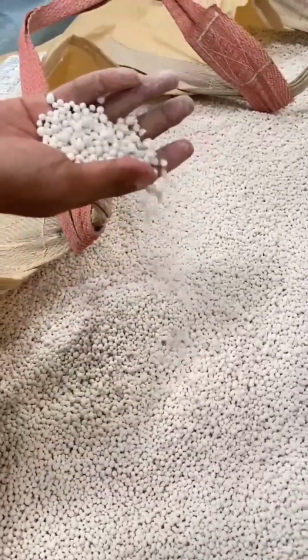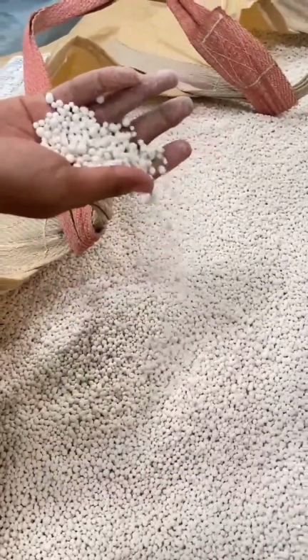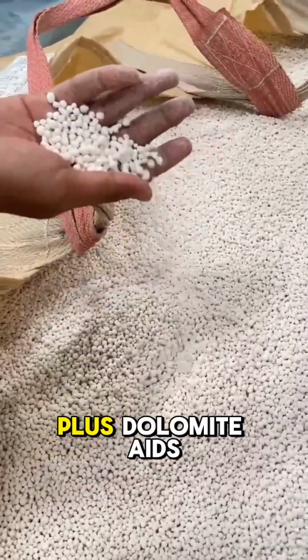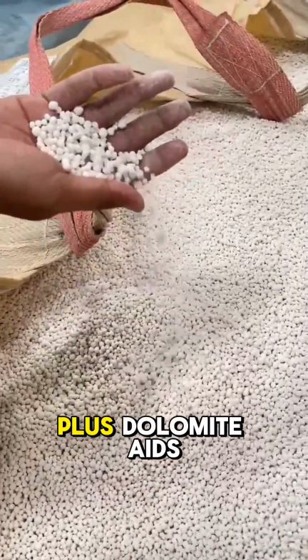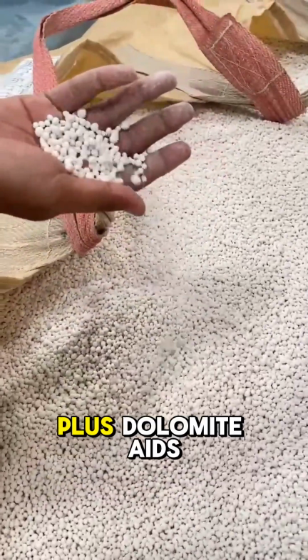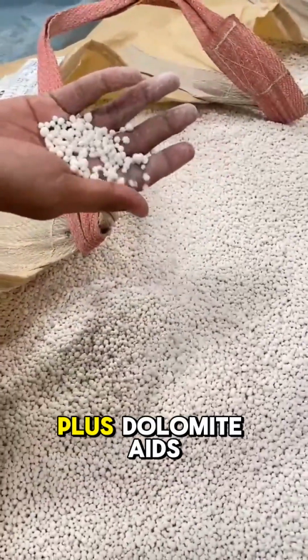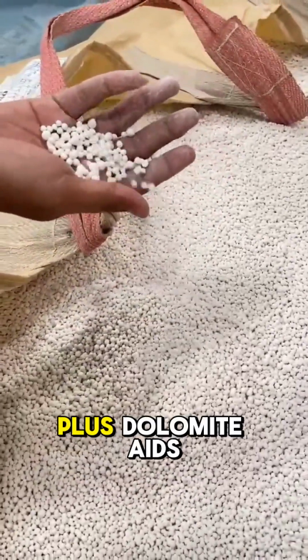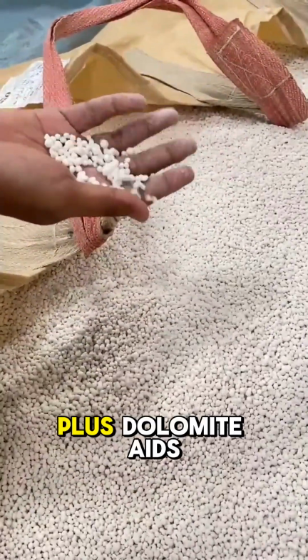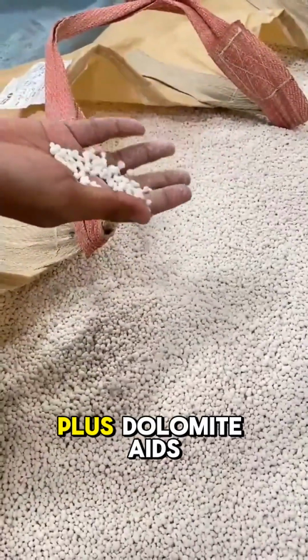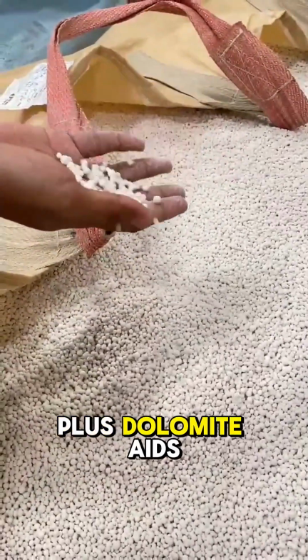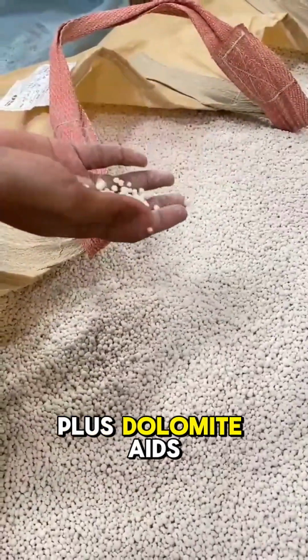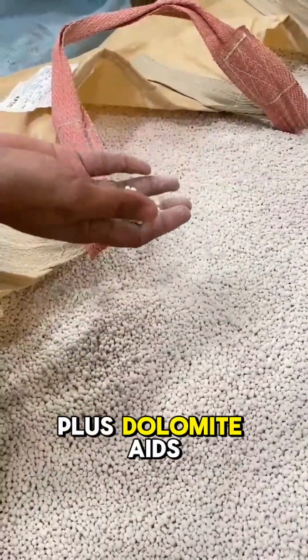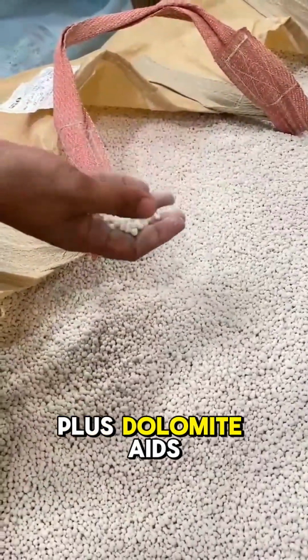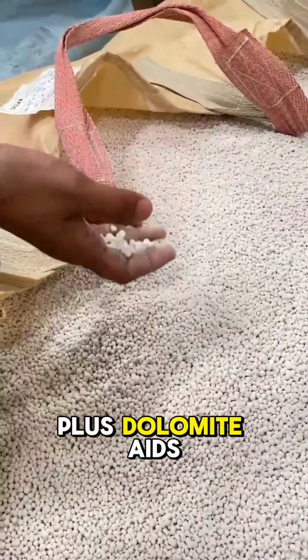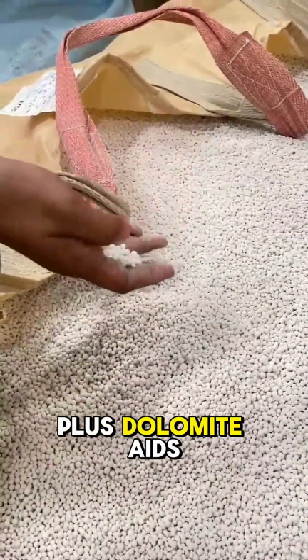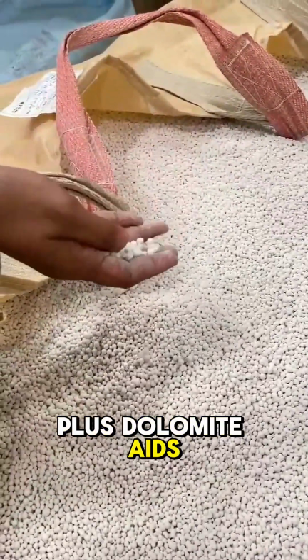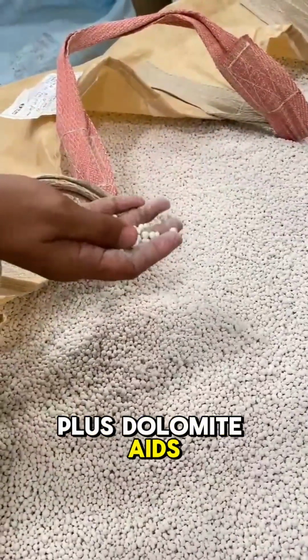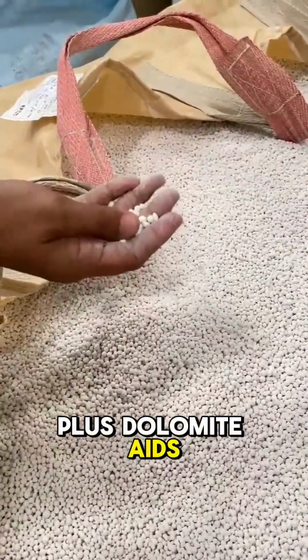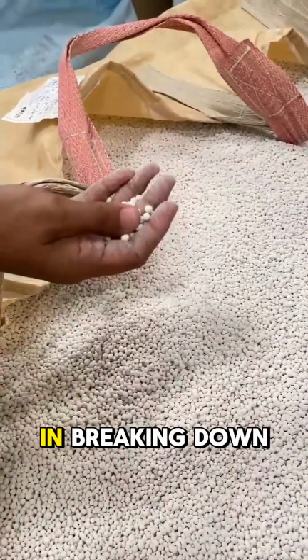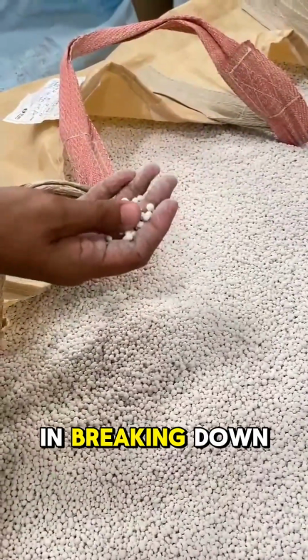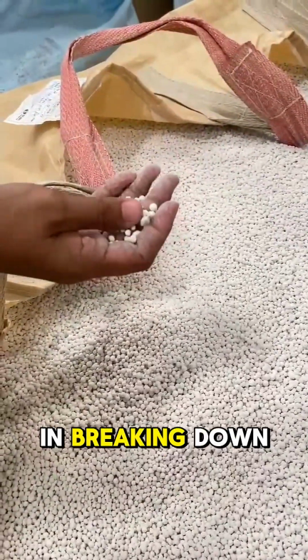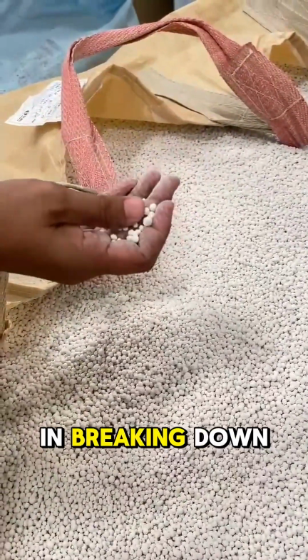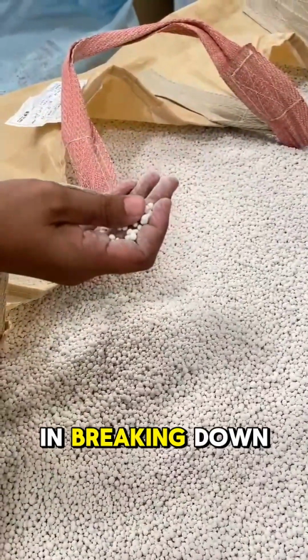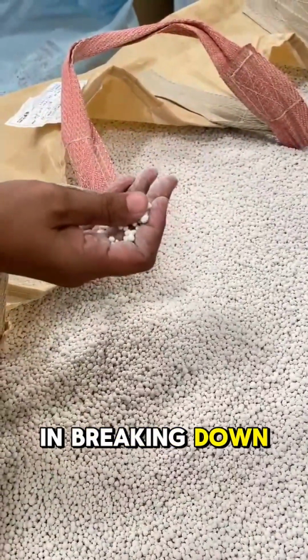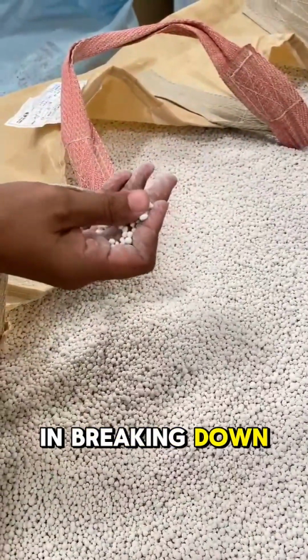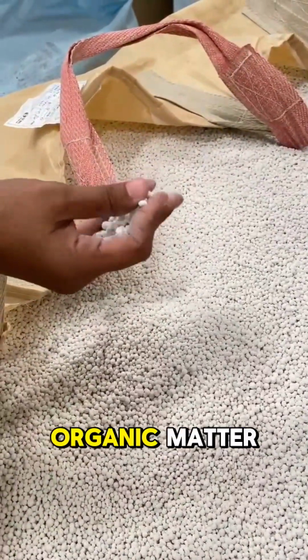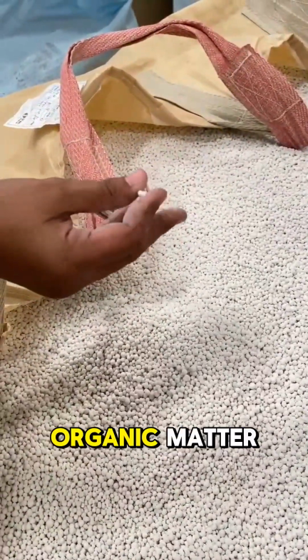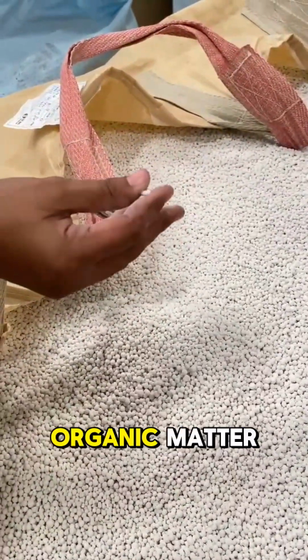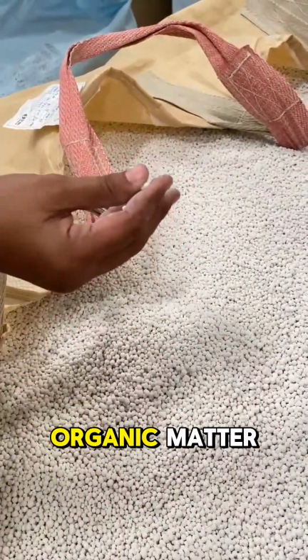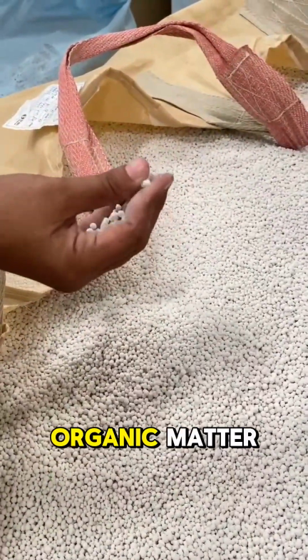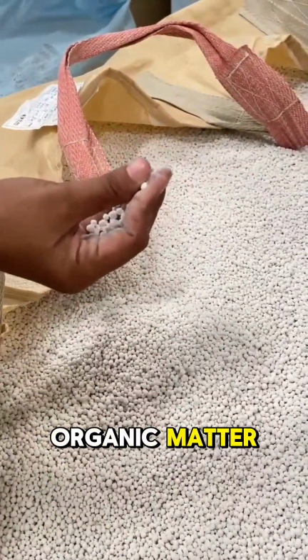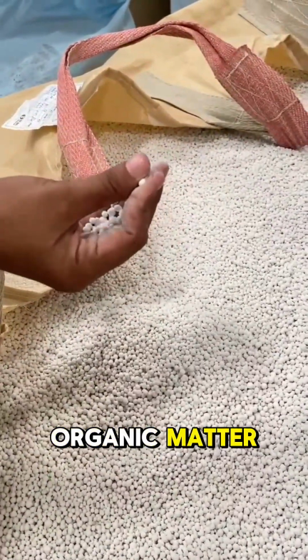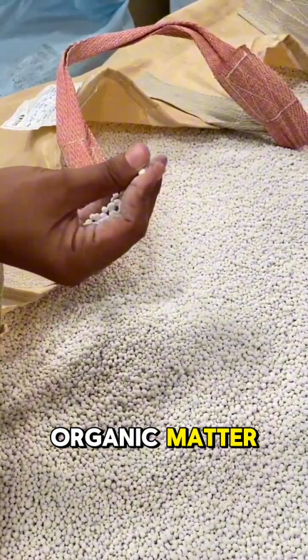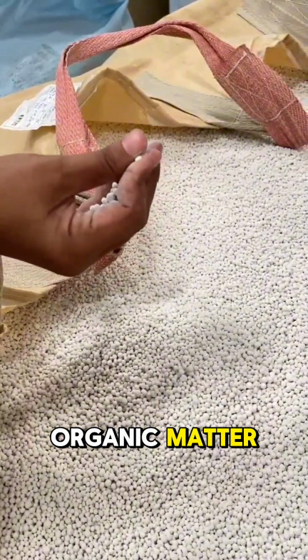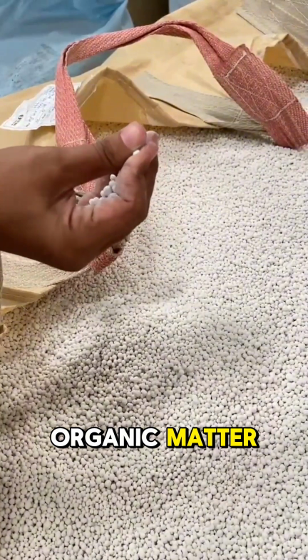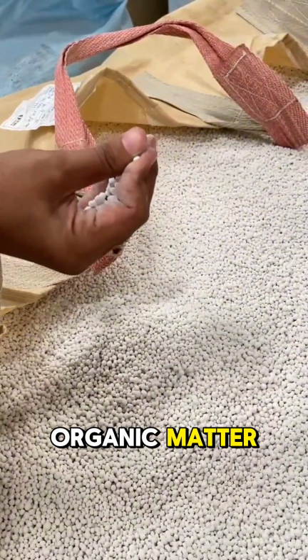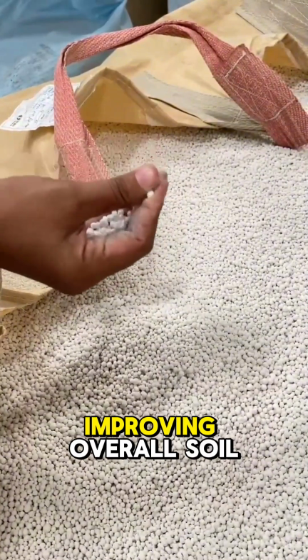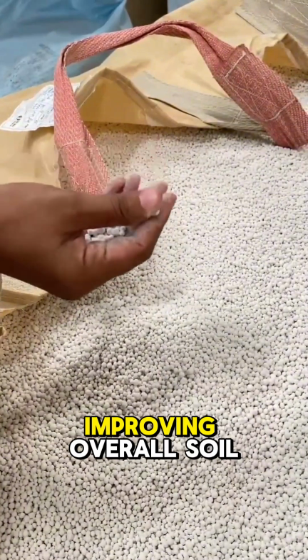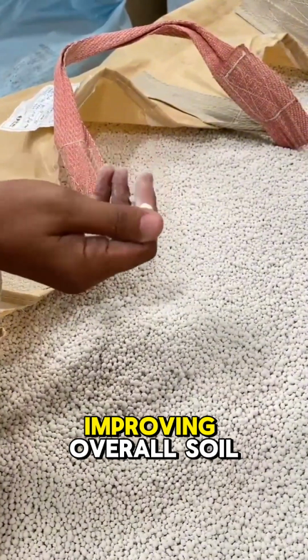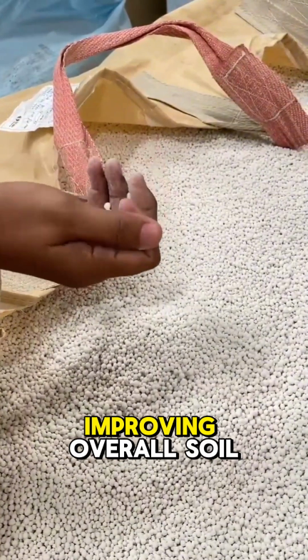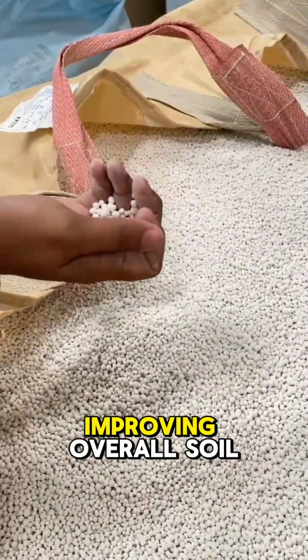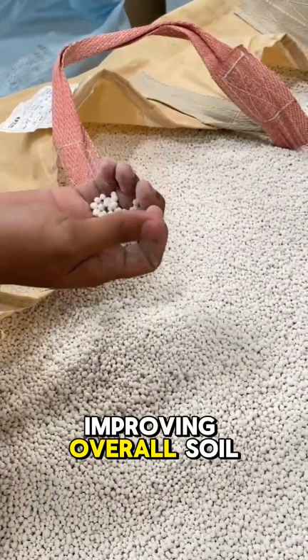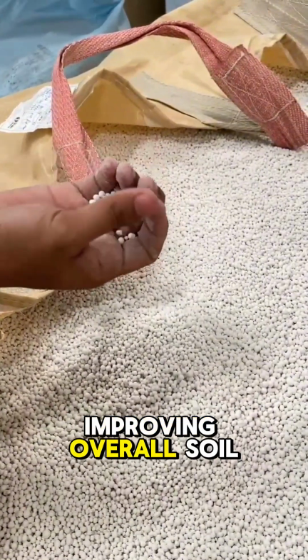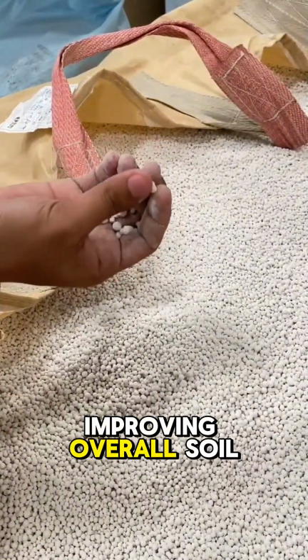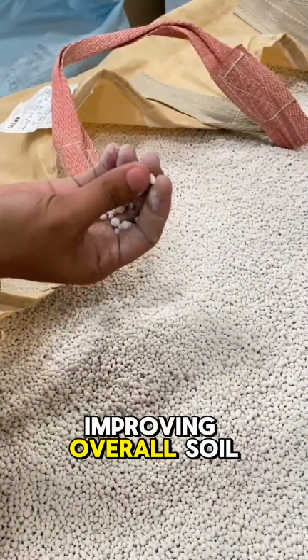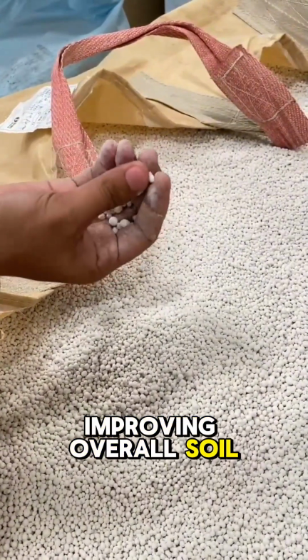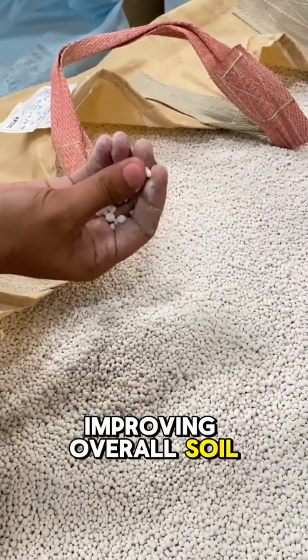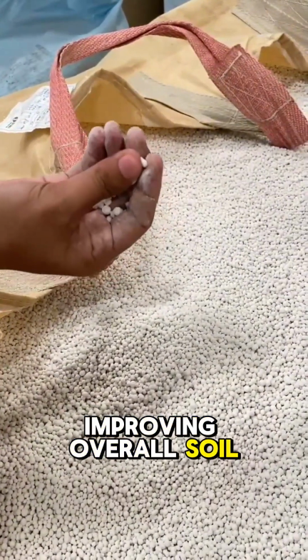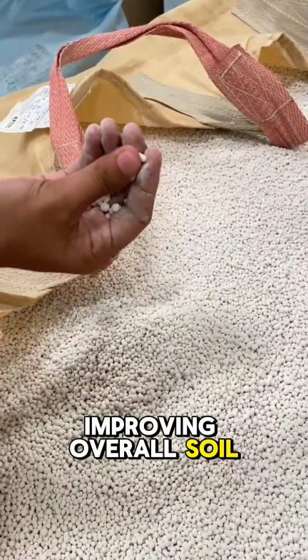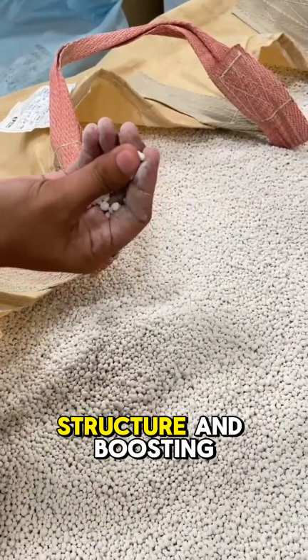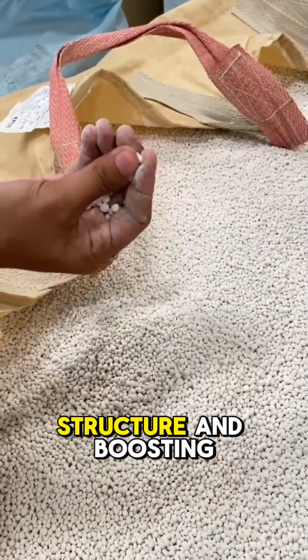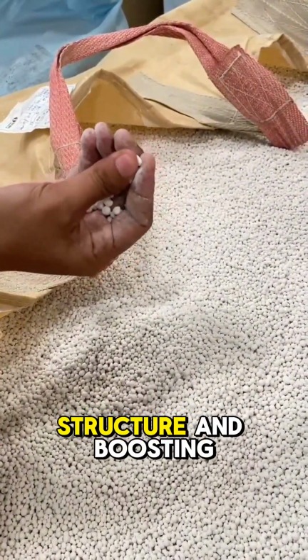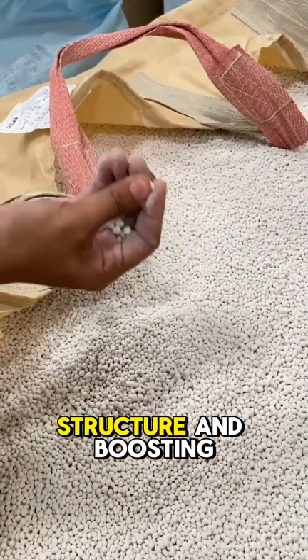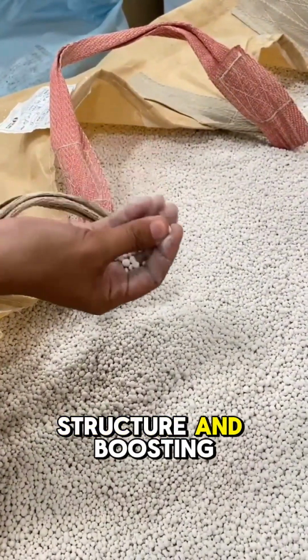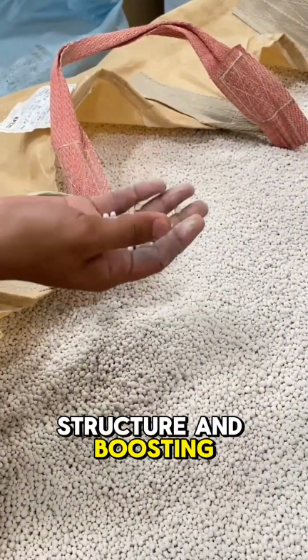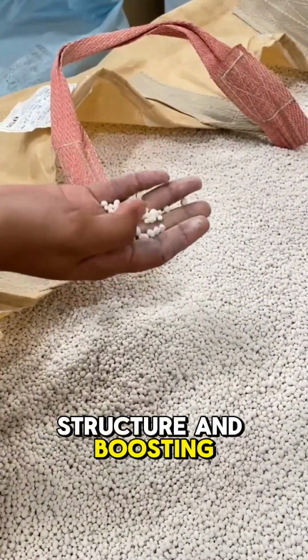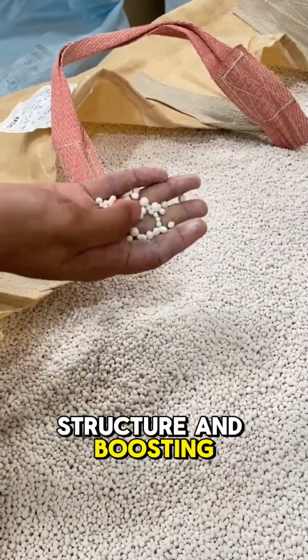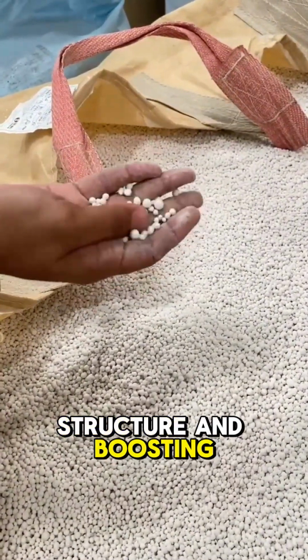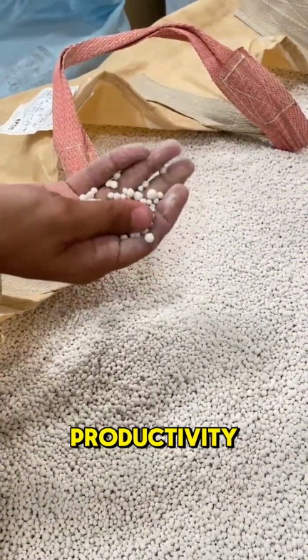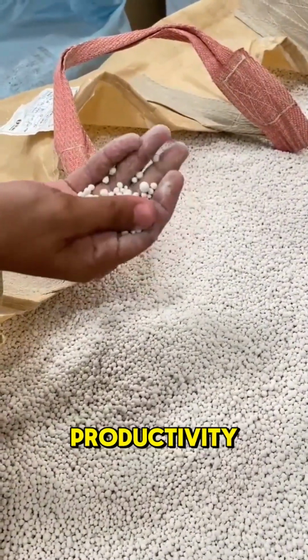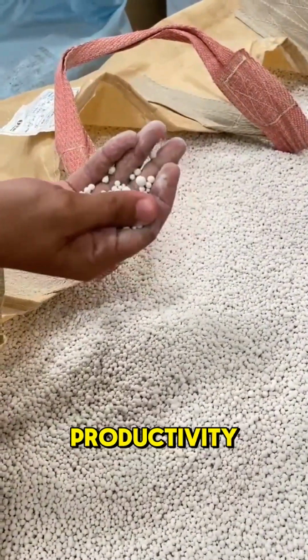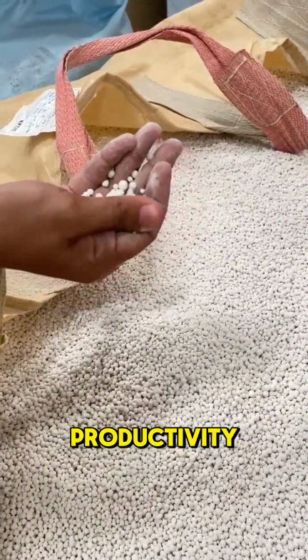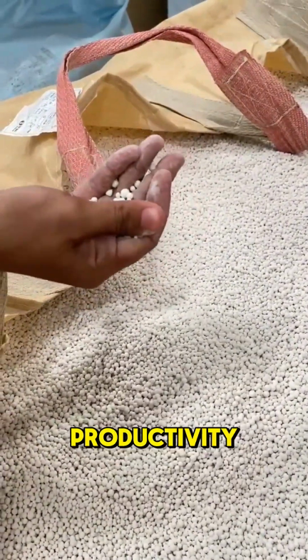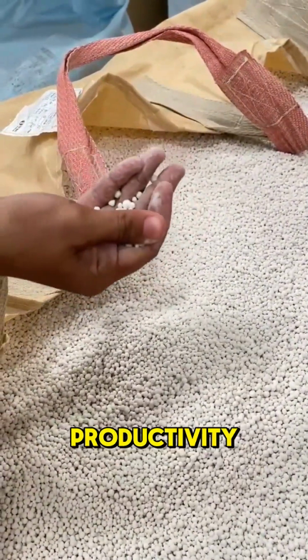Plus, dolomite aids in breaking down organic matter, improving overall soil structure, and boosting productivity.